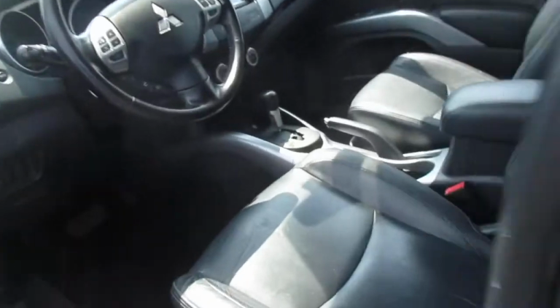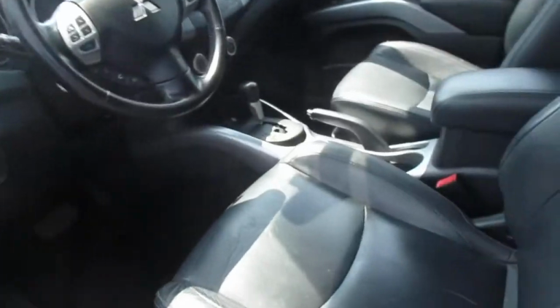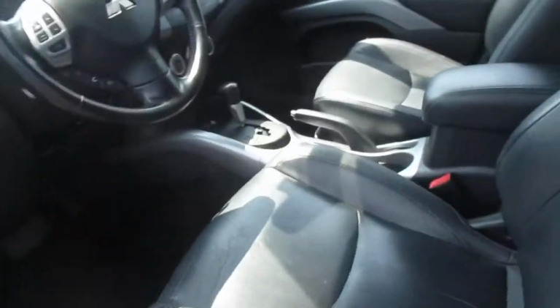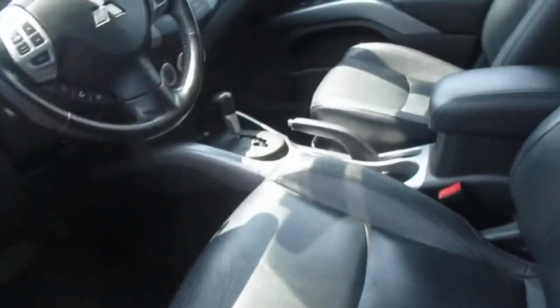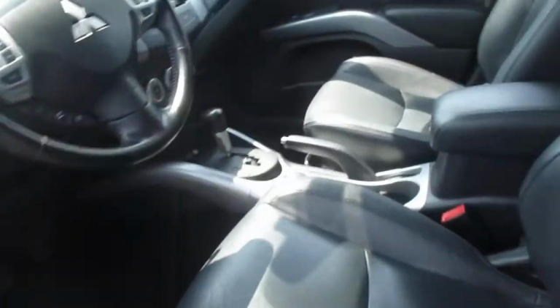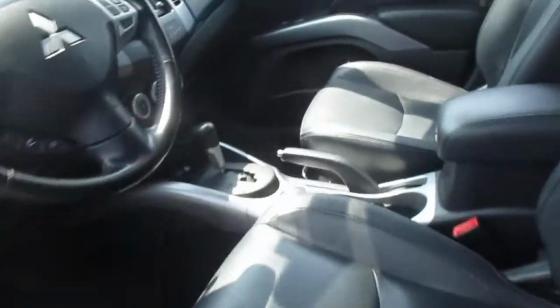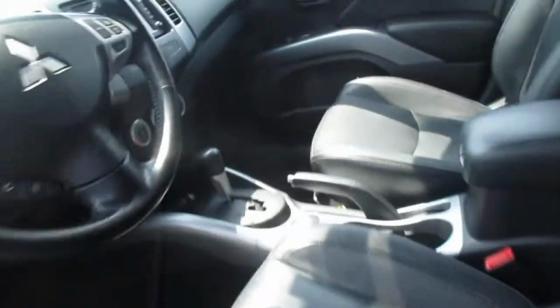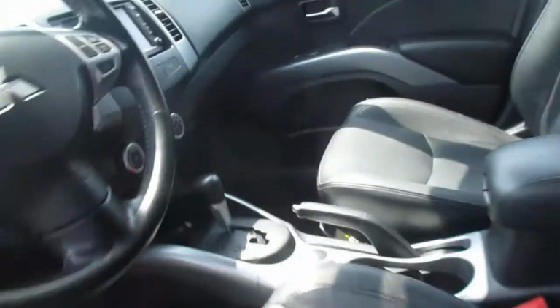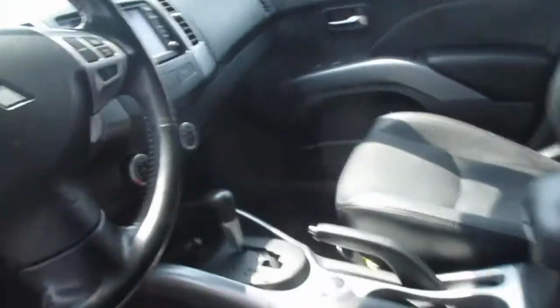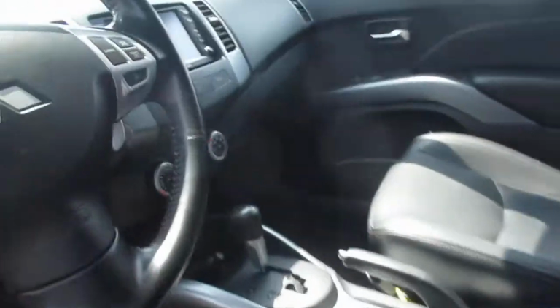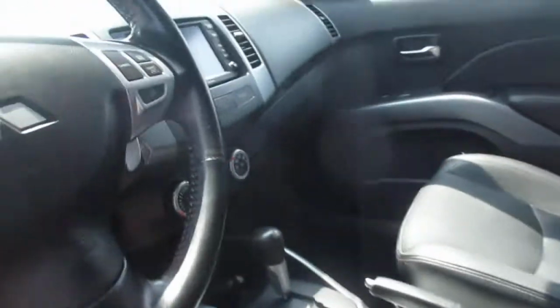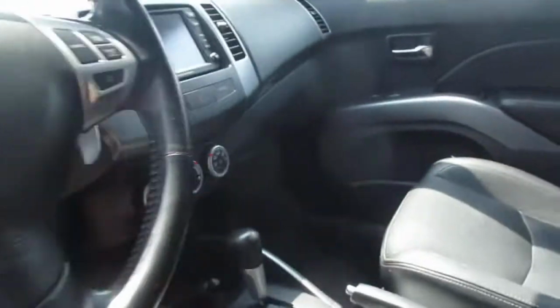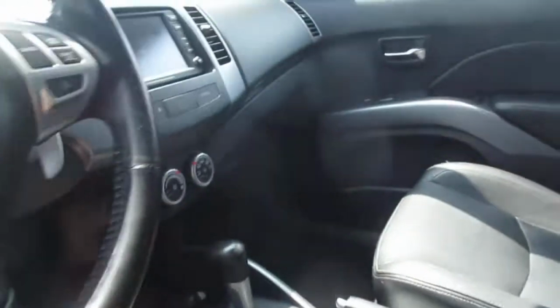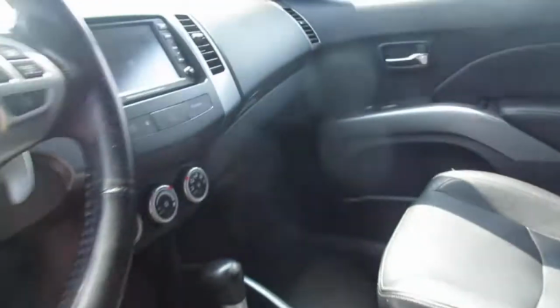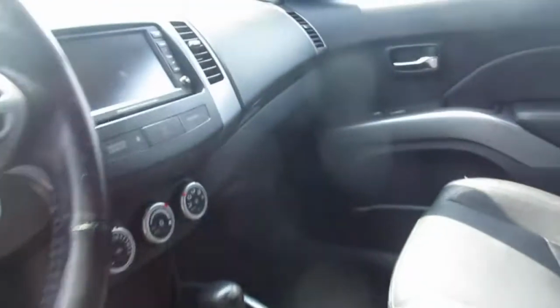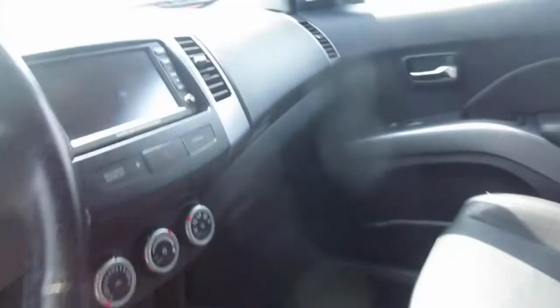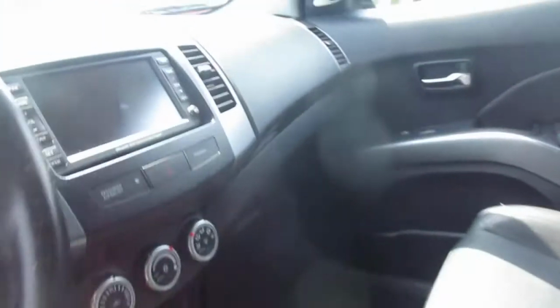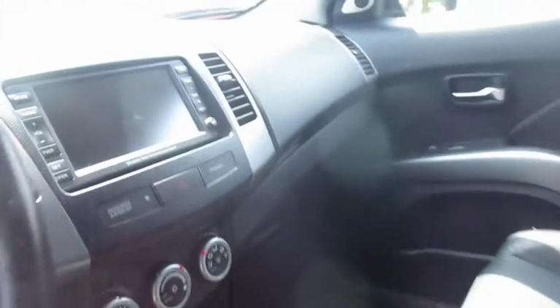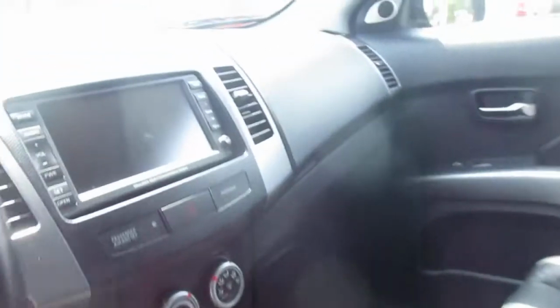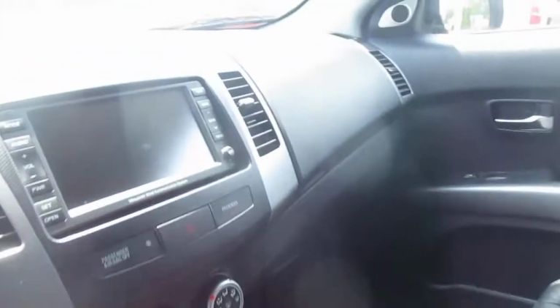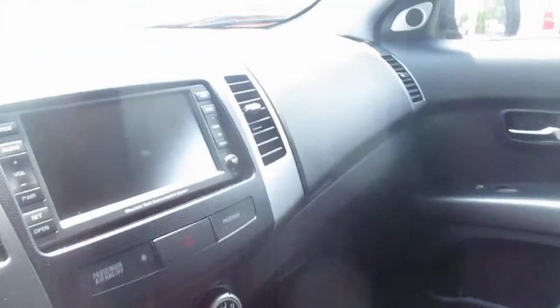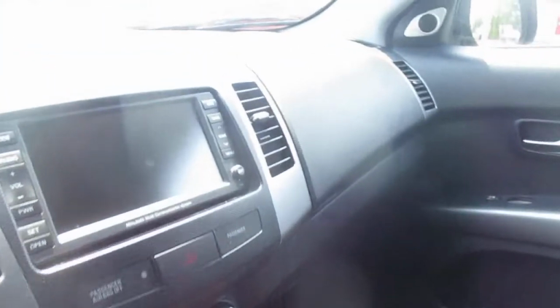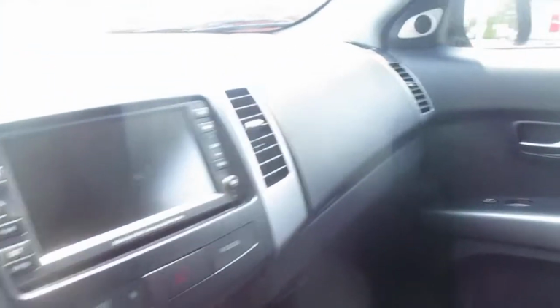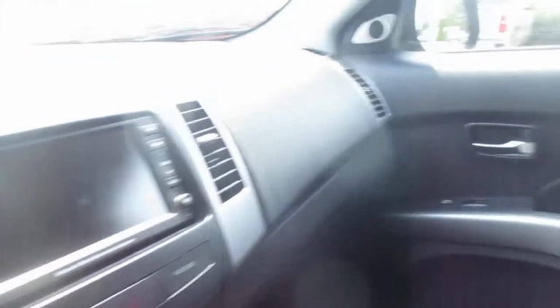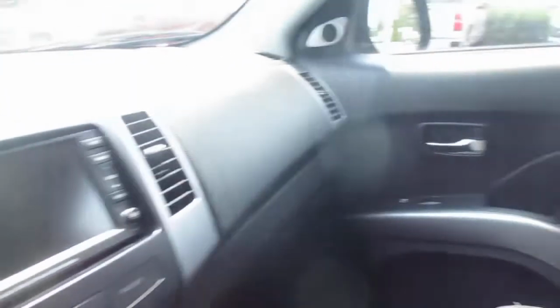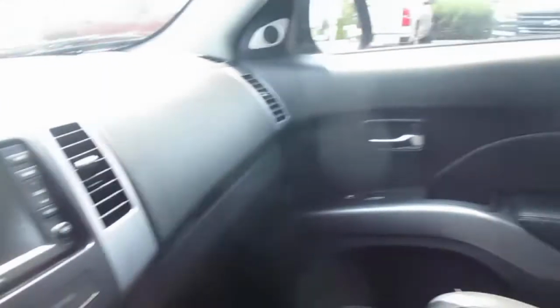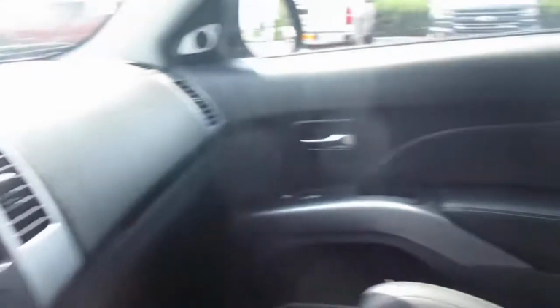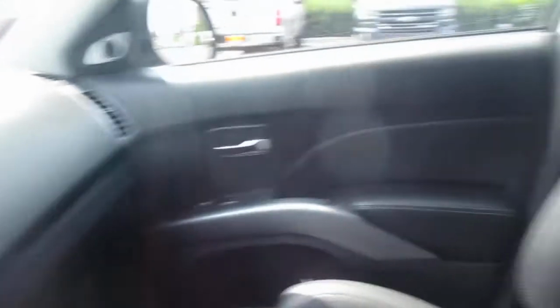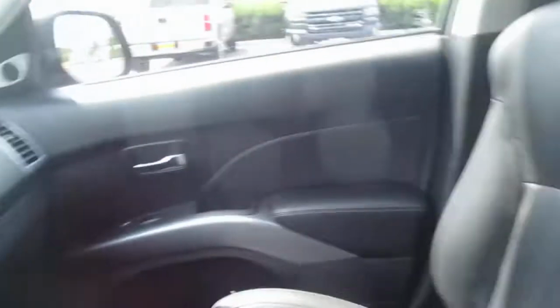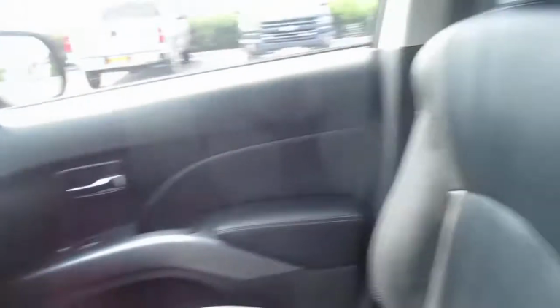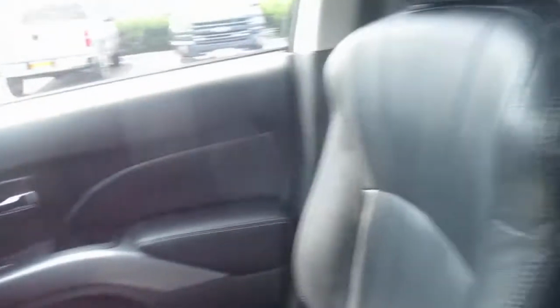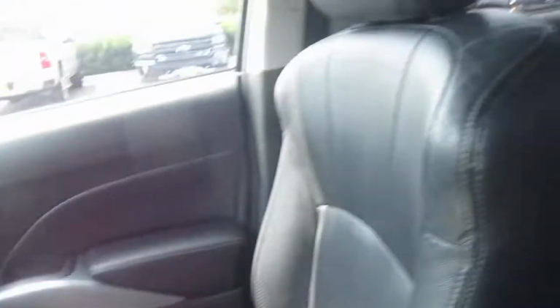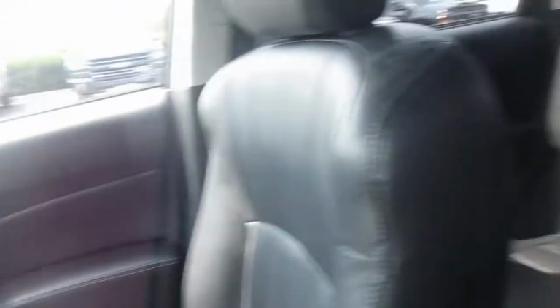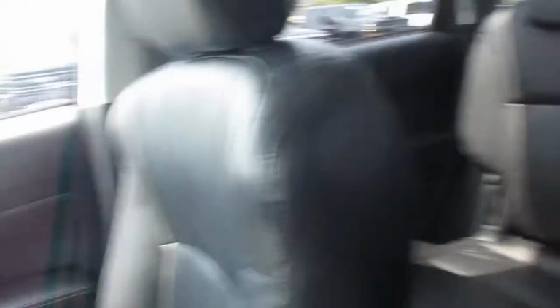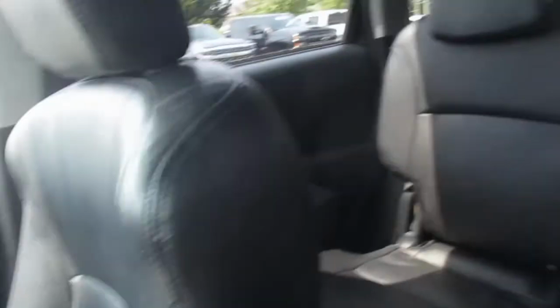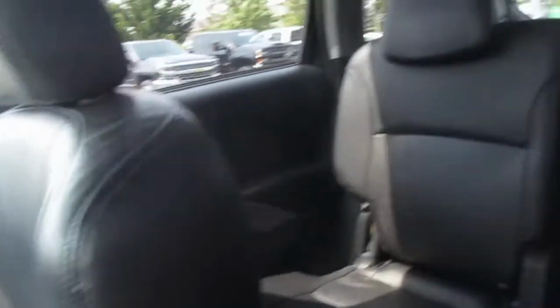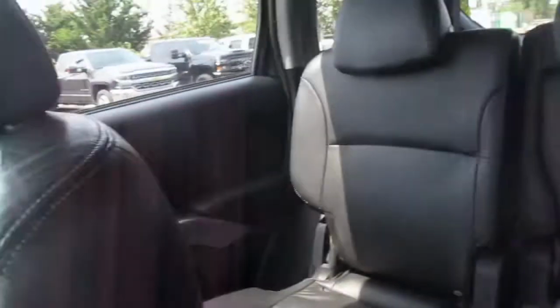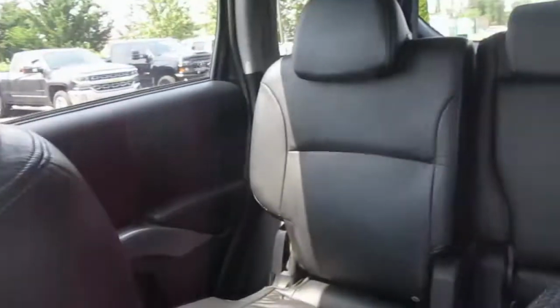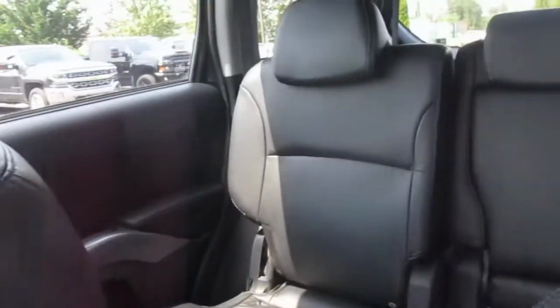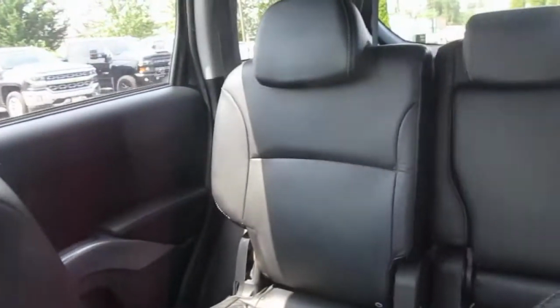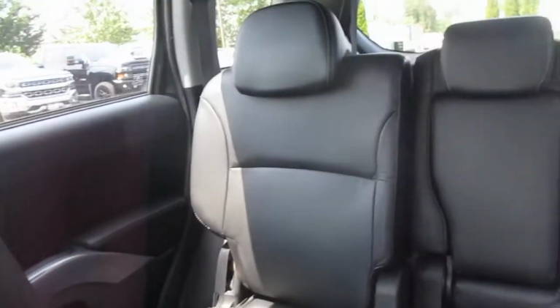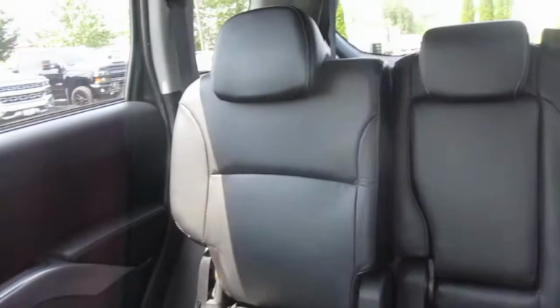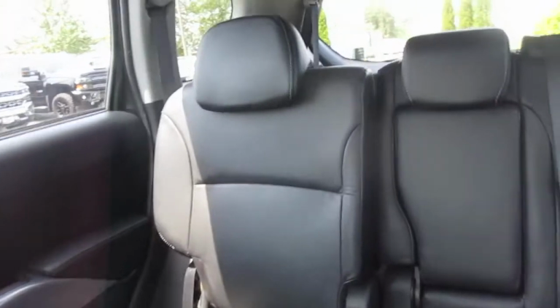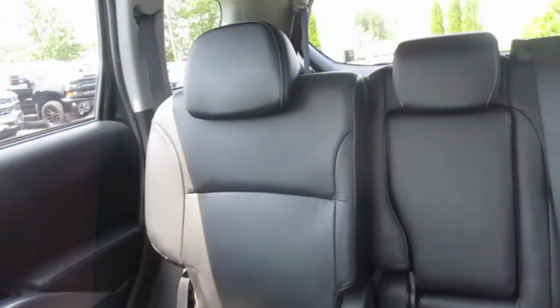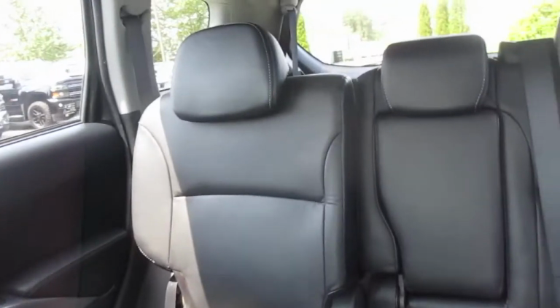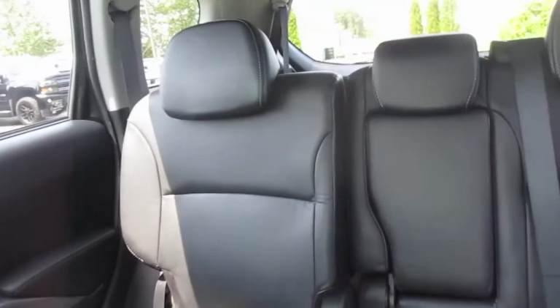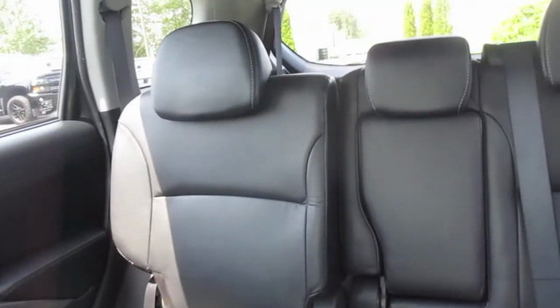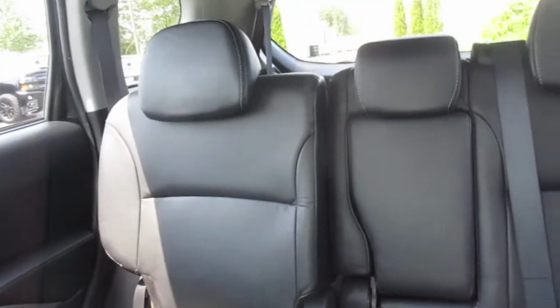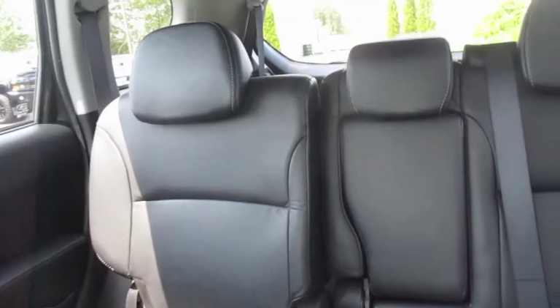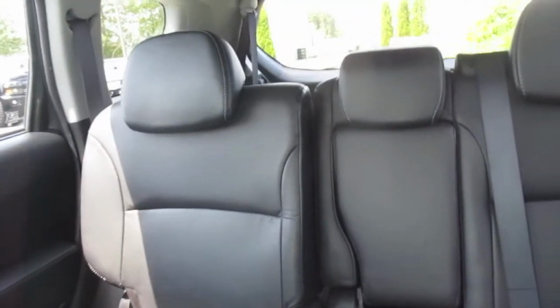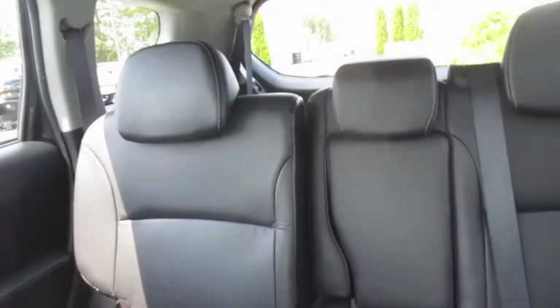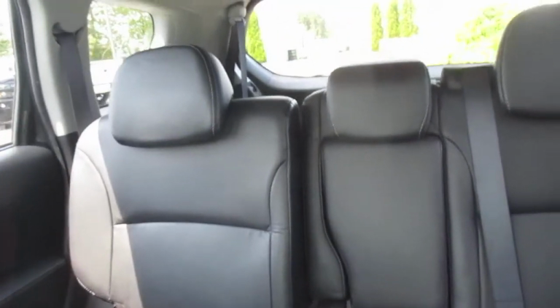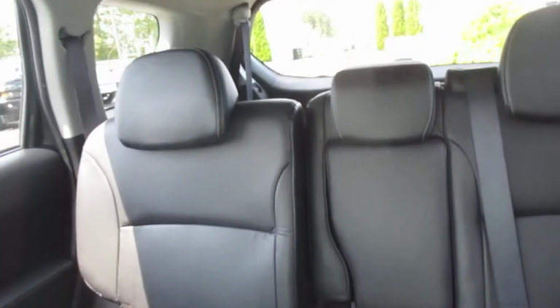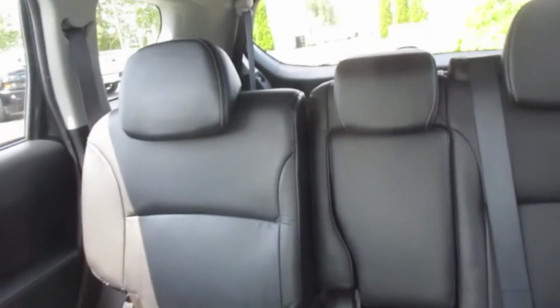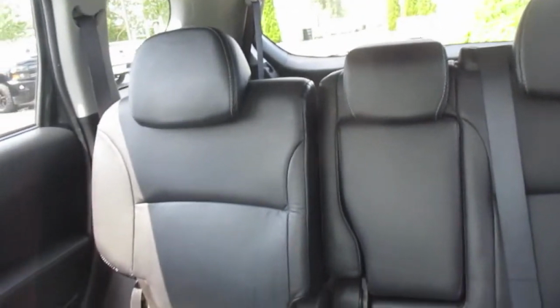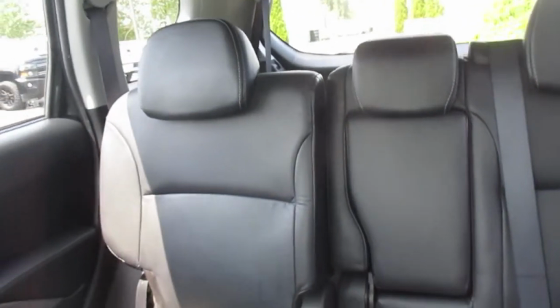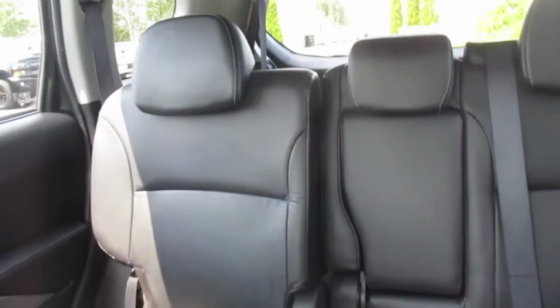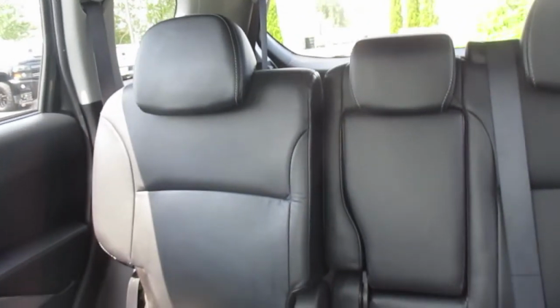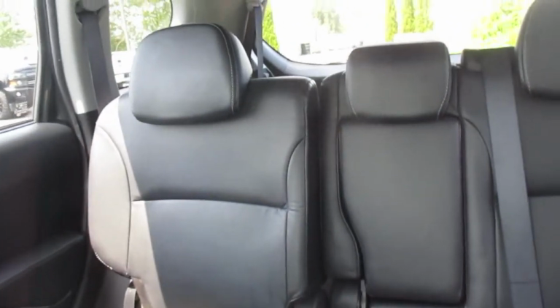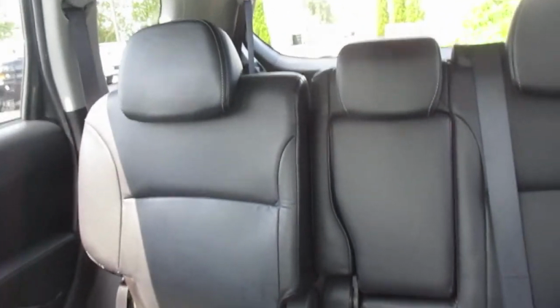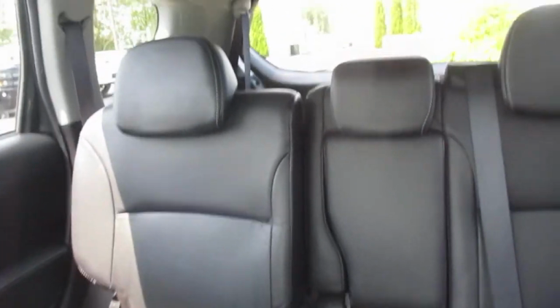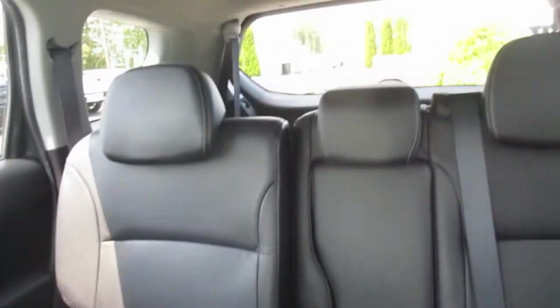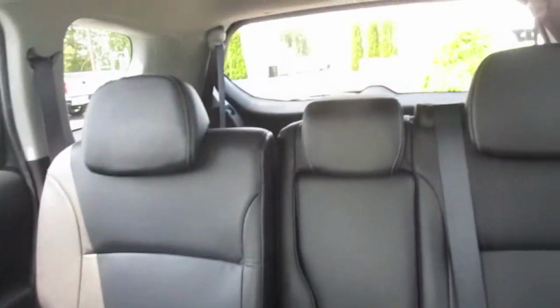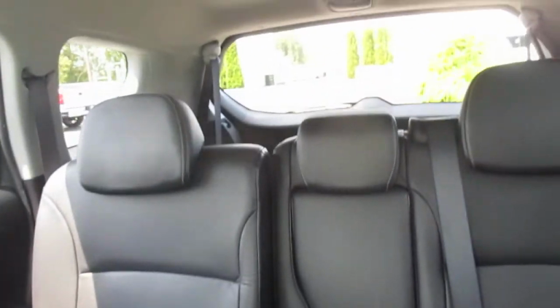Leather interior. Premium sound system — Rockford Fosgate. Seating for five right now.